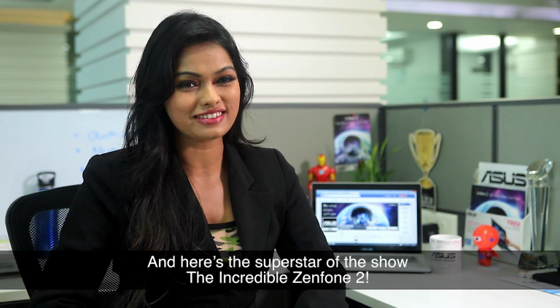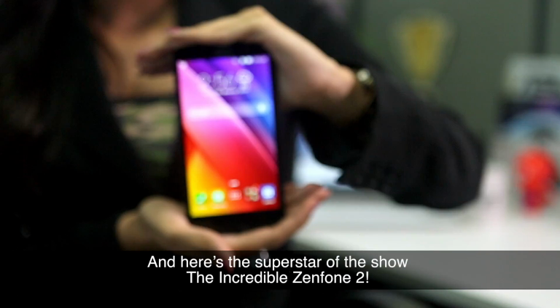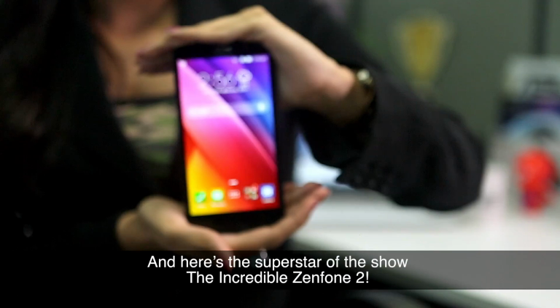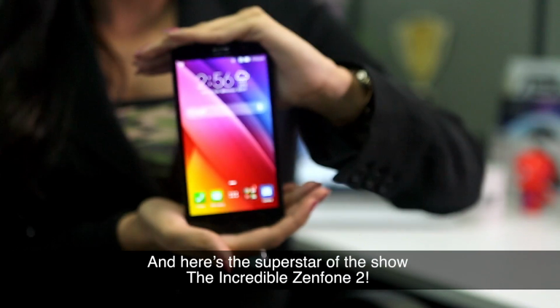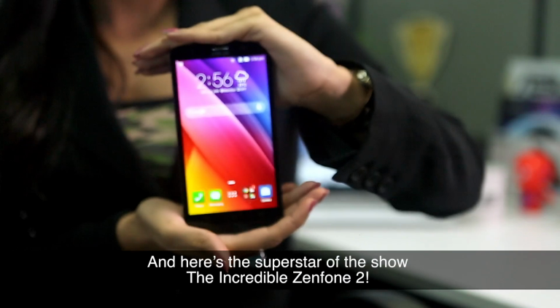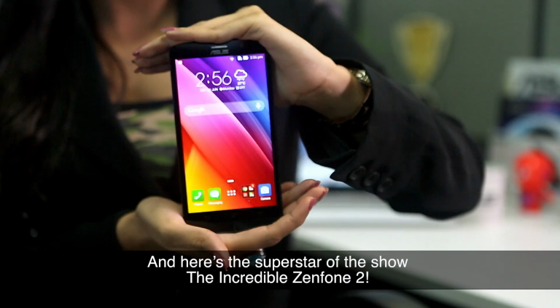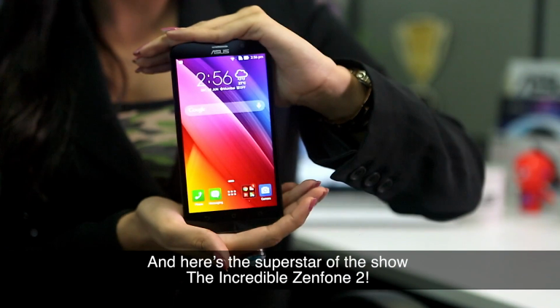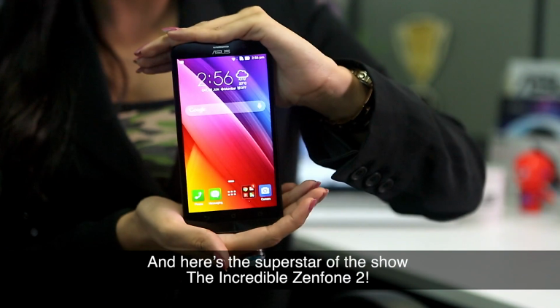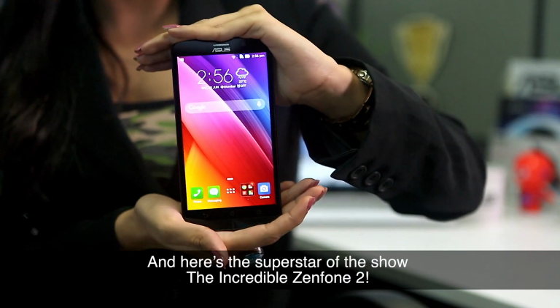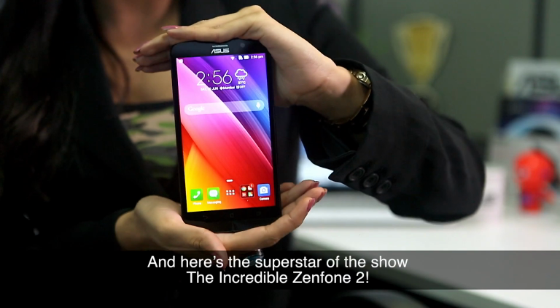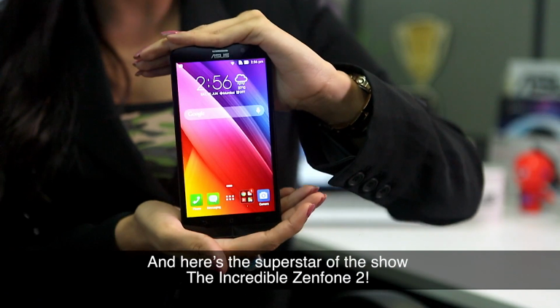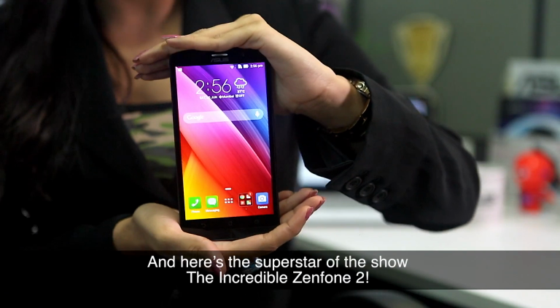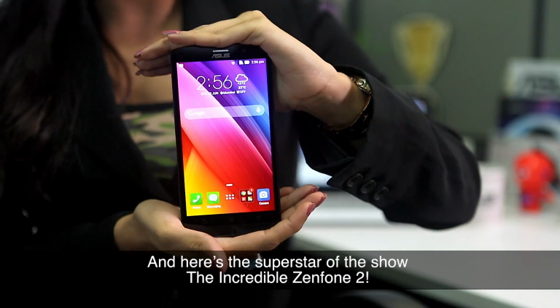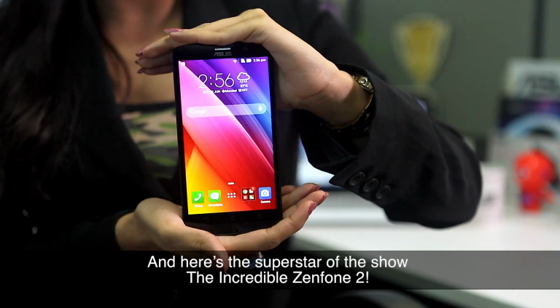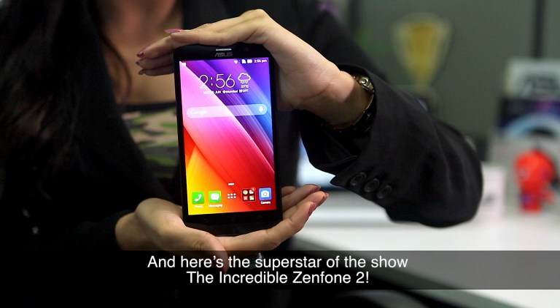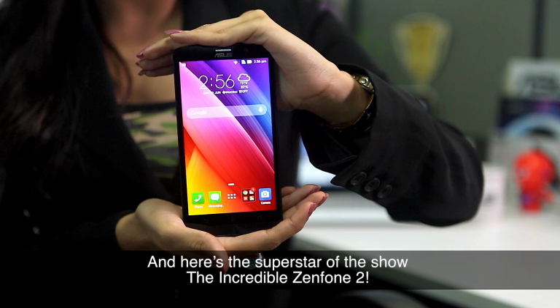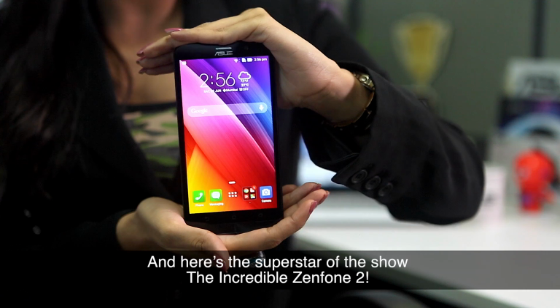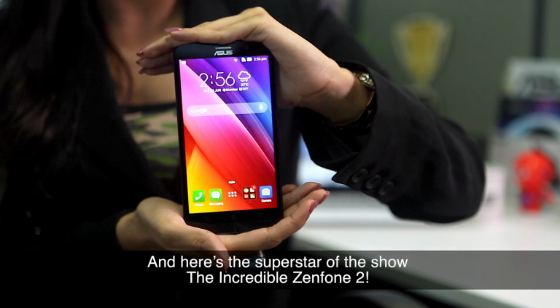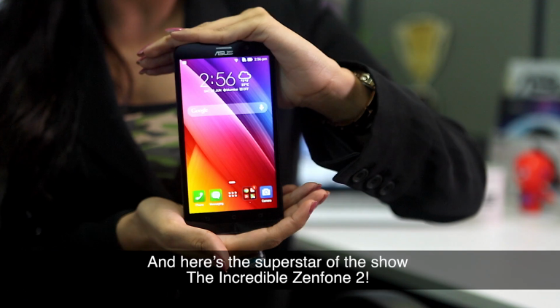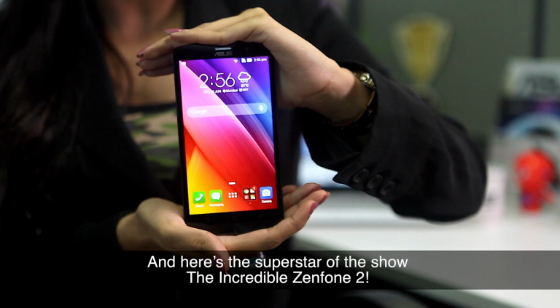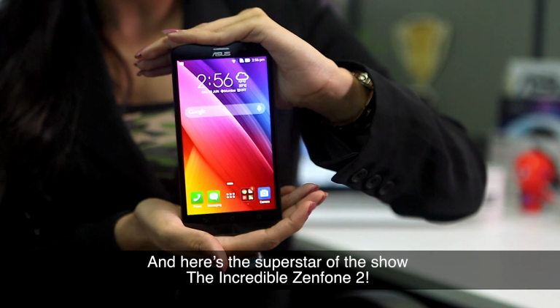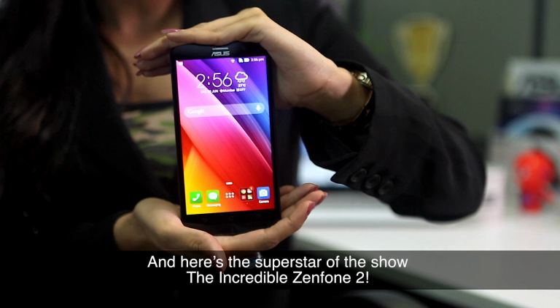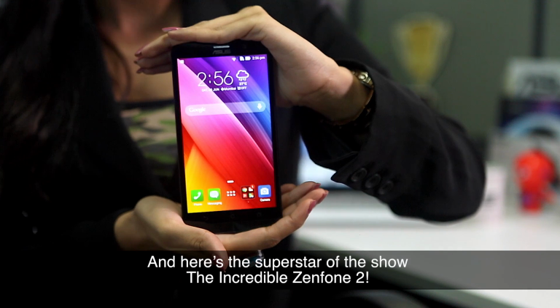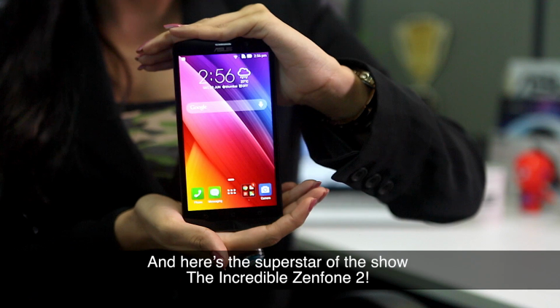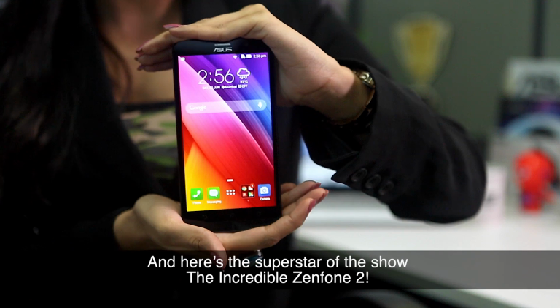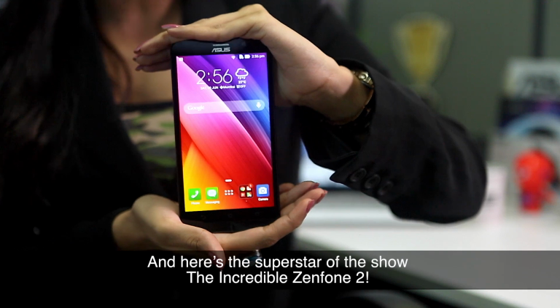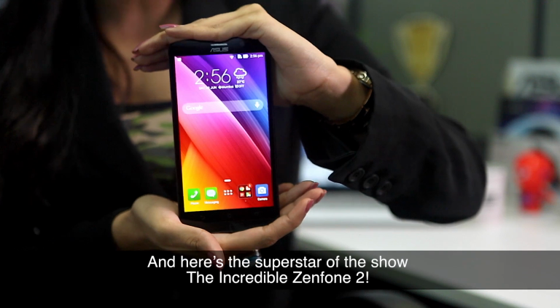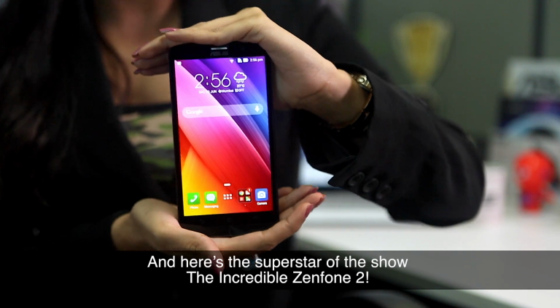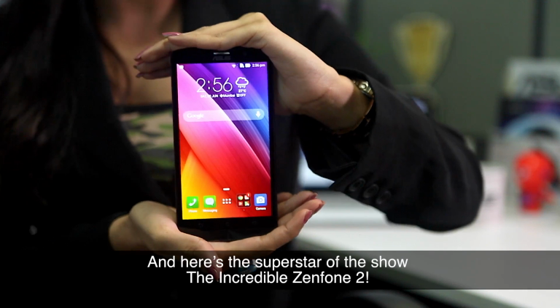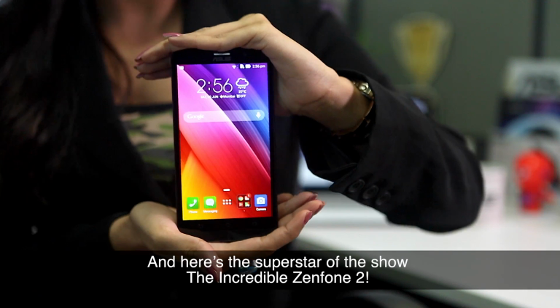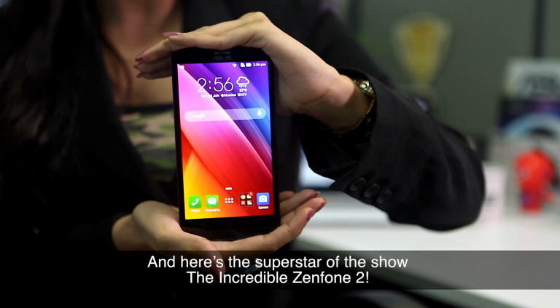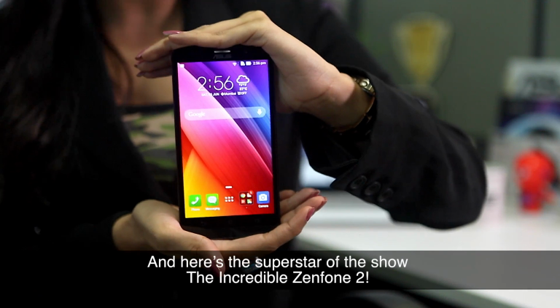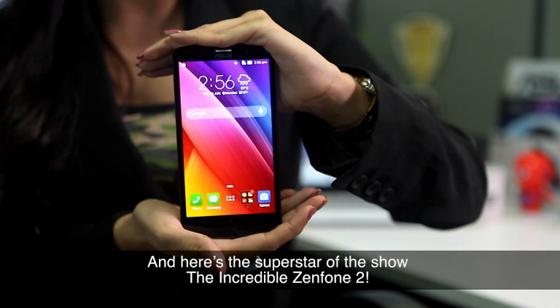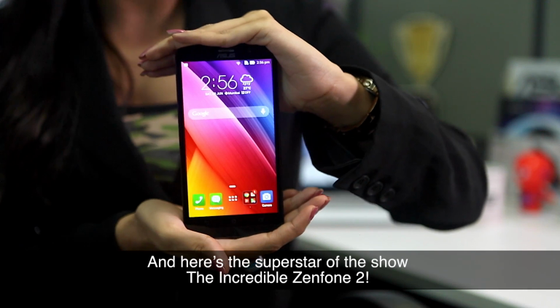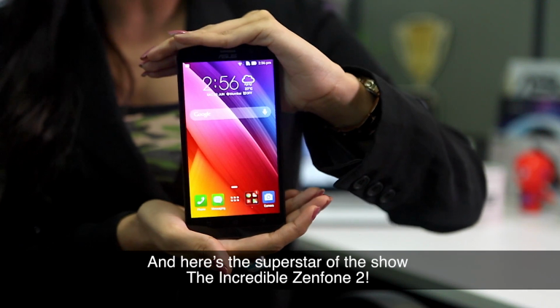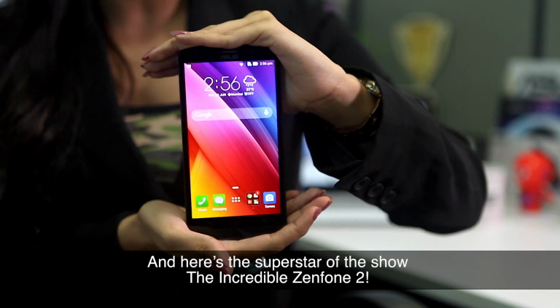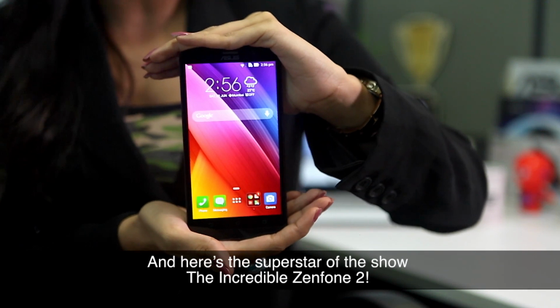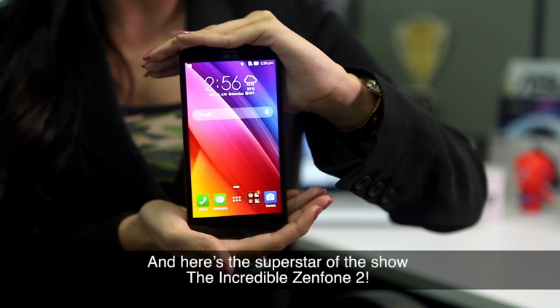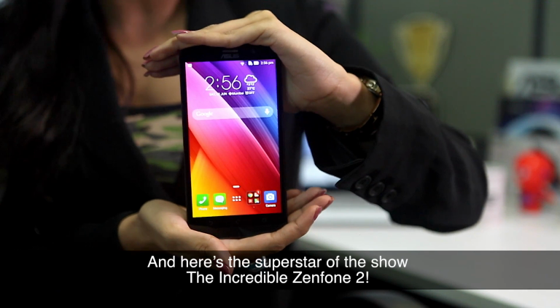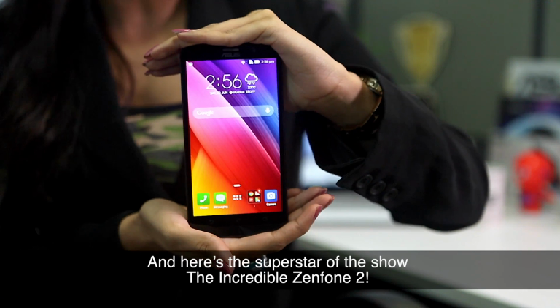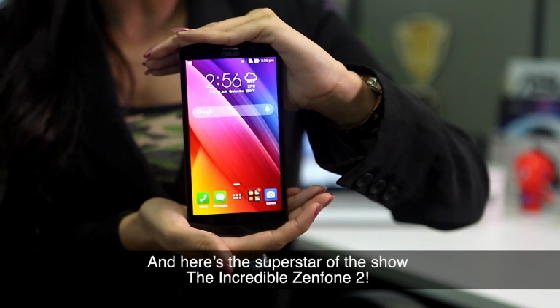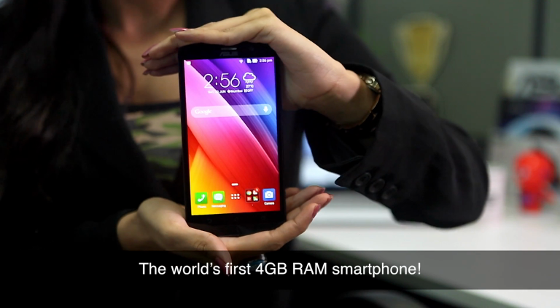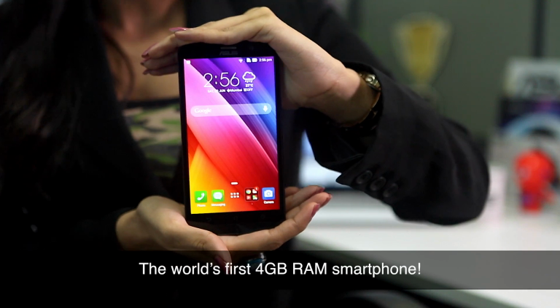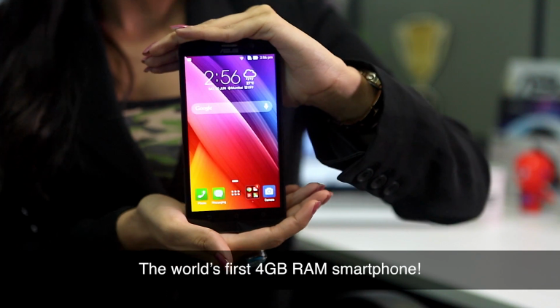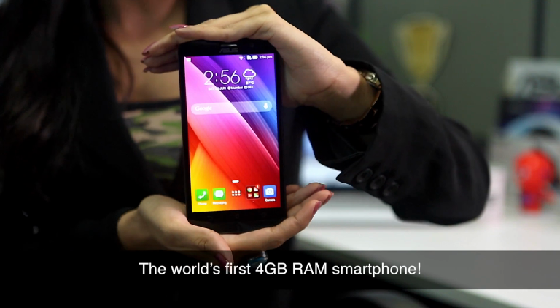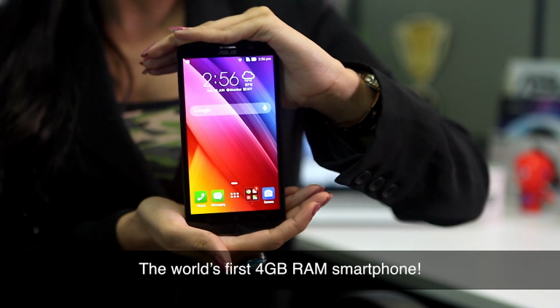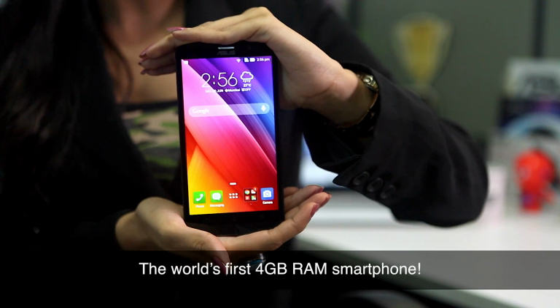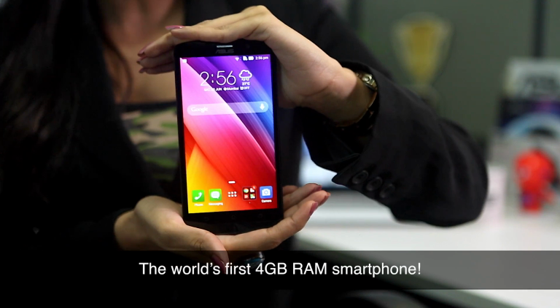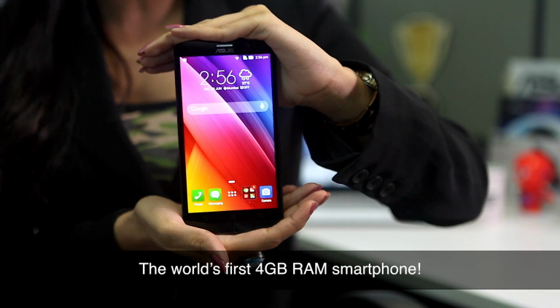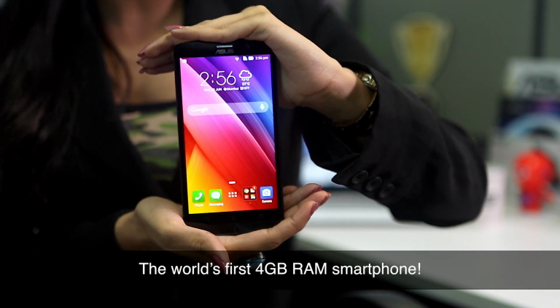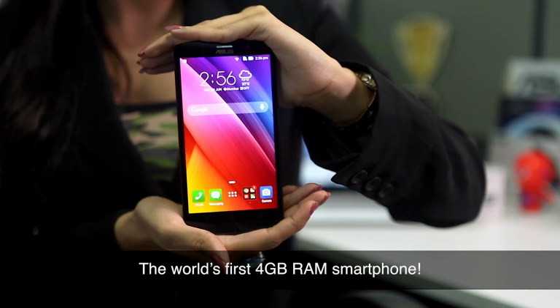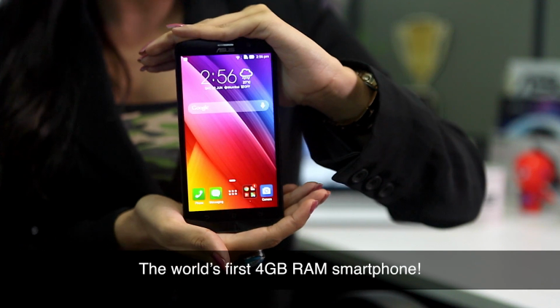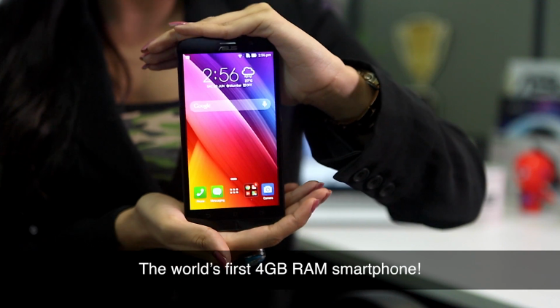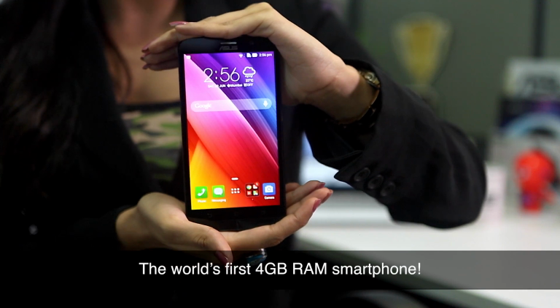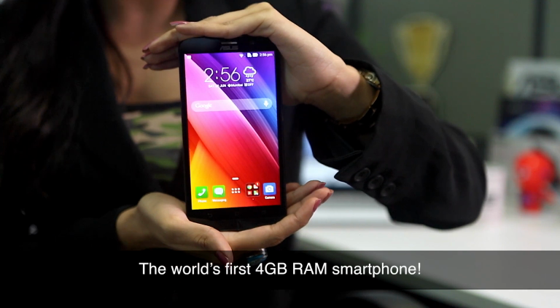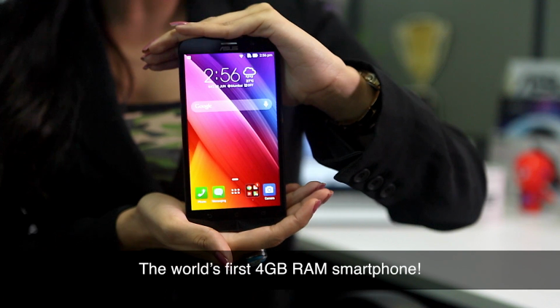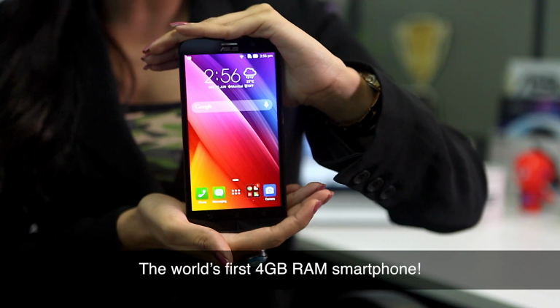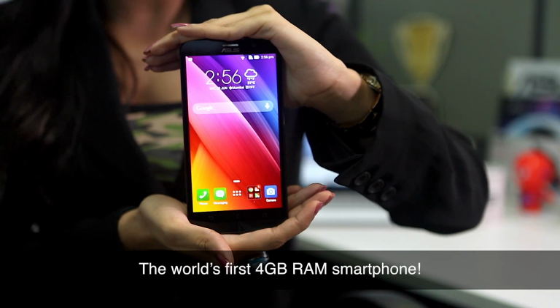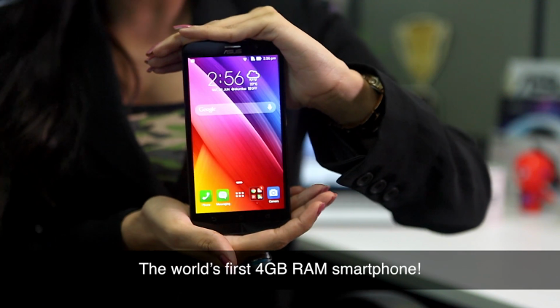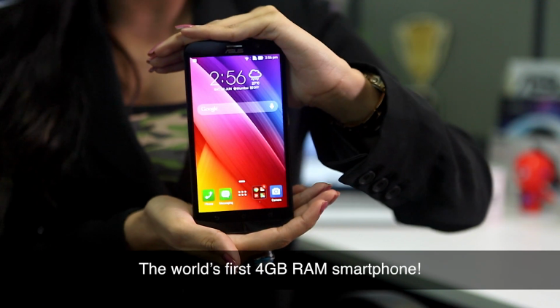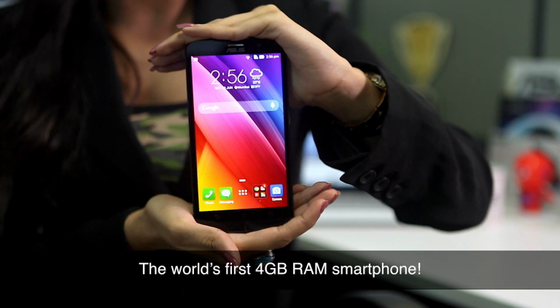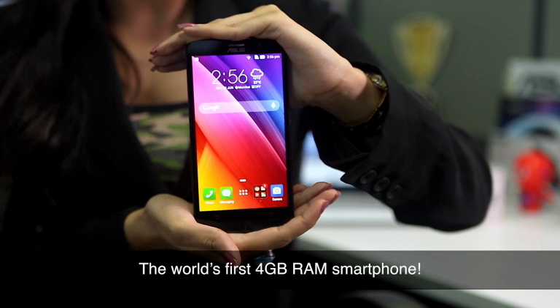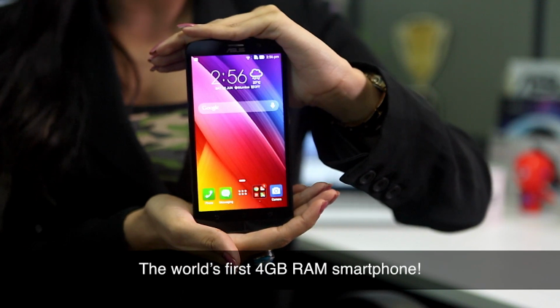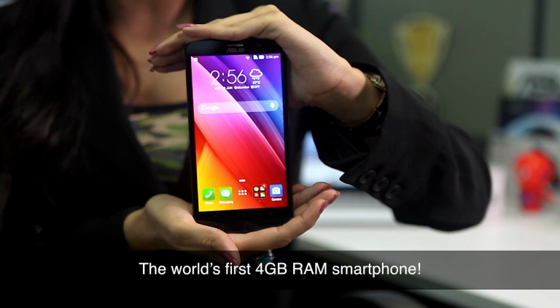And here's the superstar of the show — the incredible Zenfone 2, the world's first 4GB RAM smartphone.